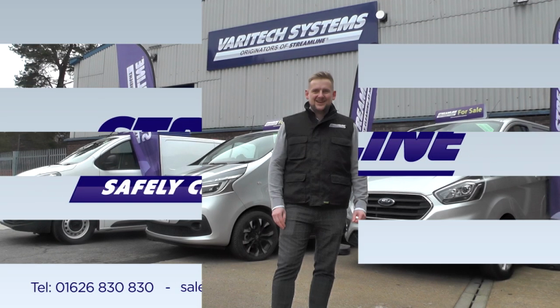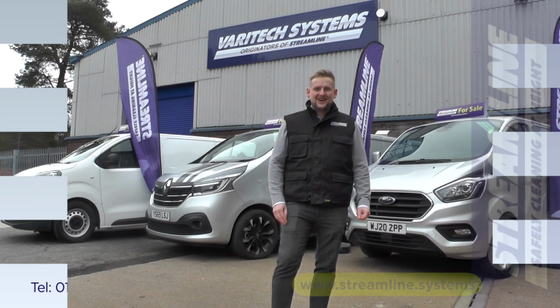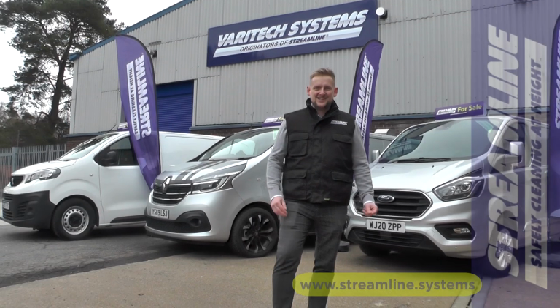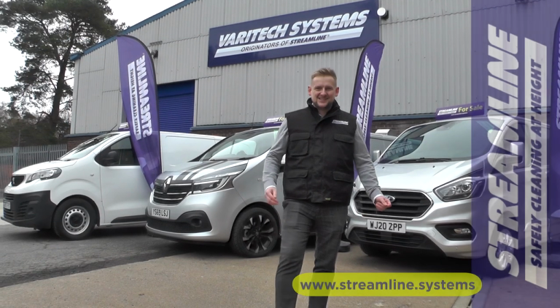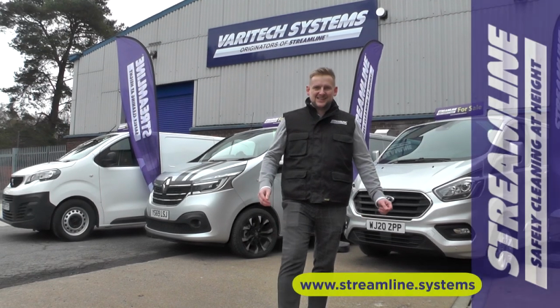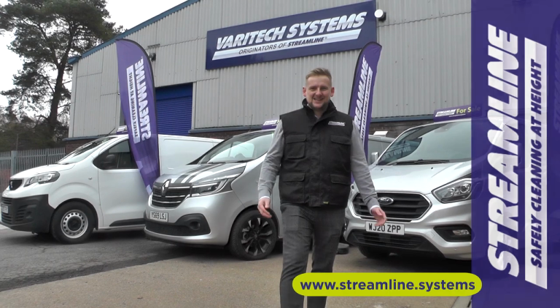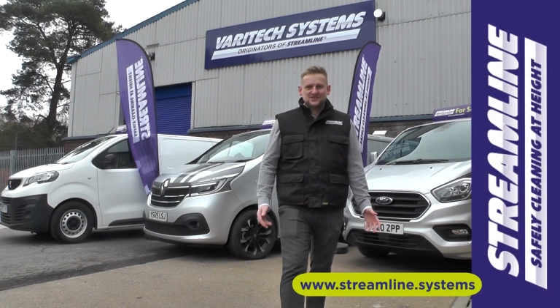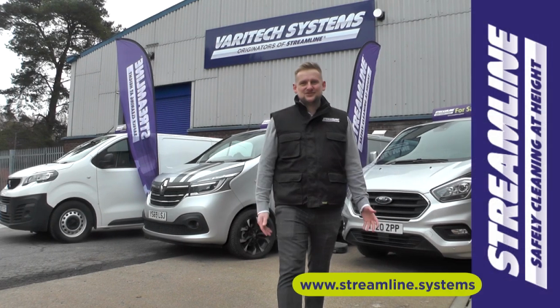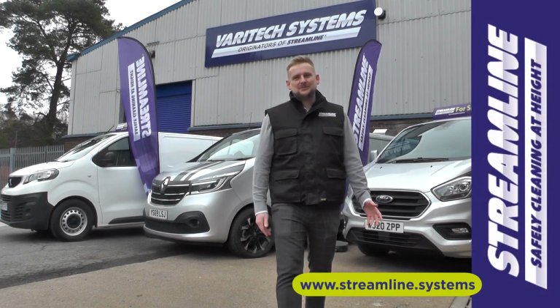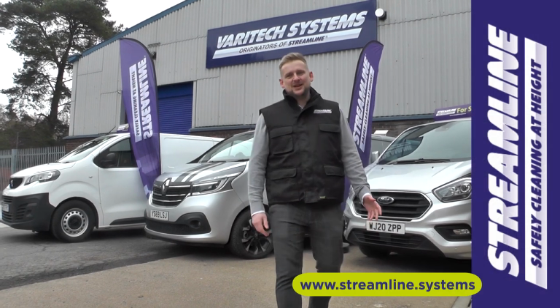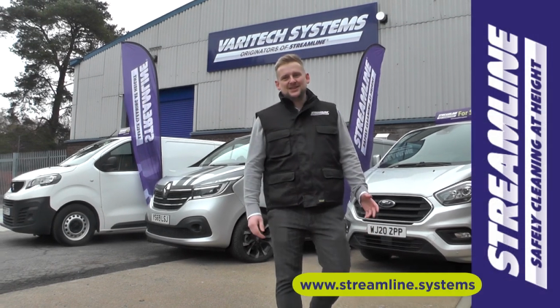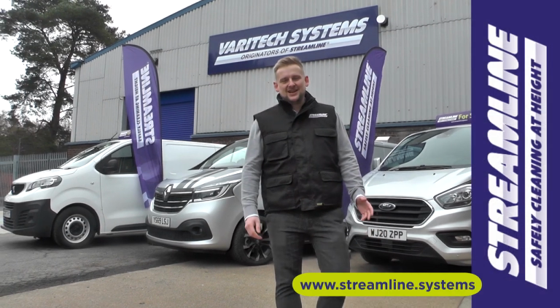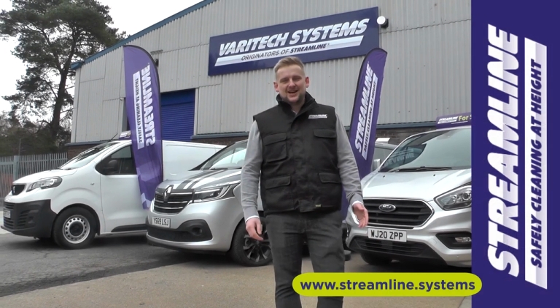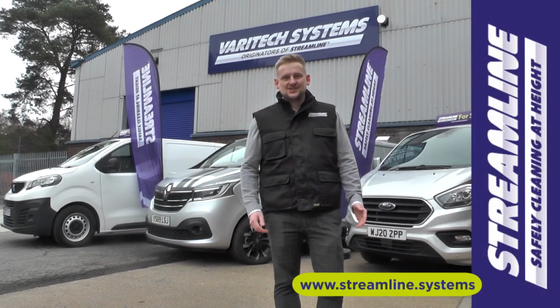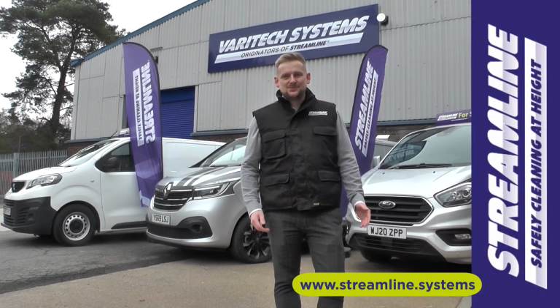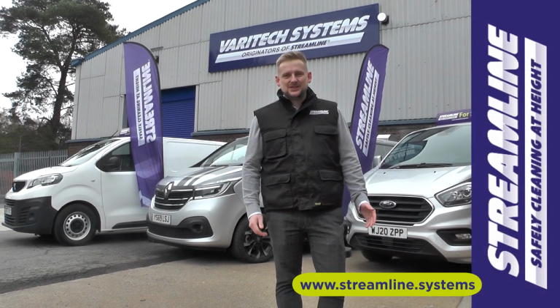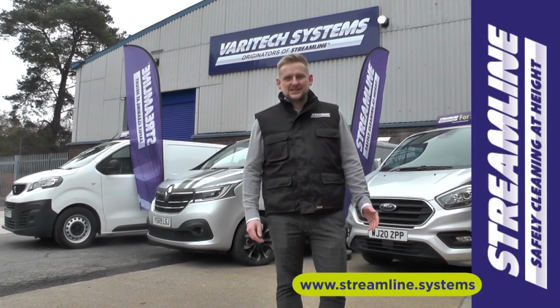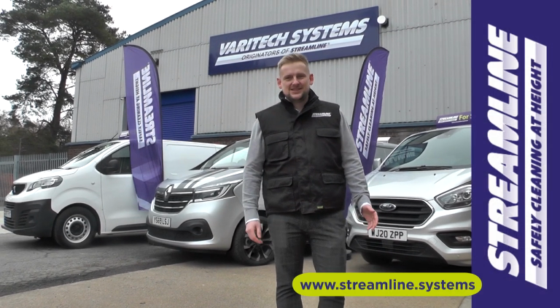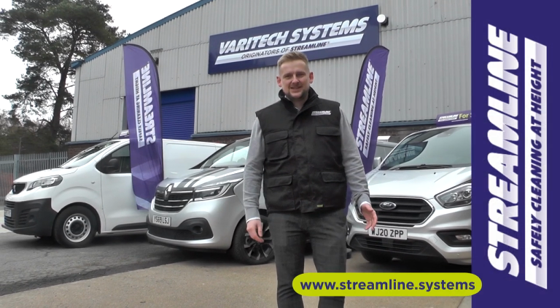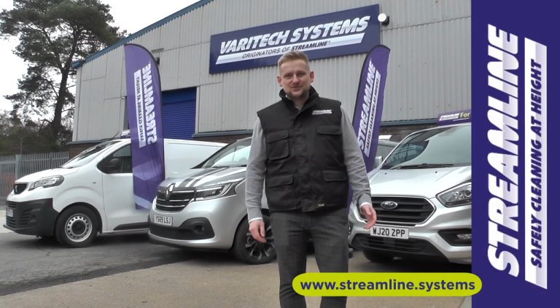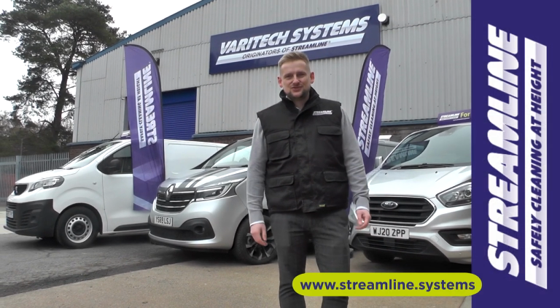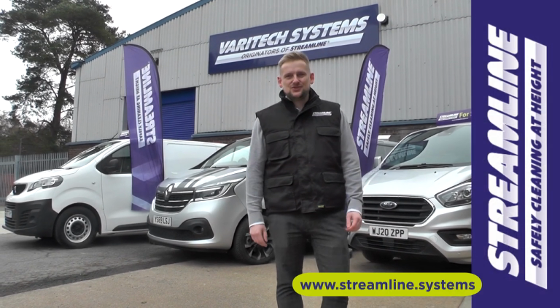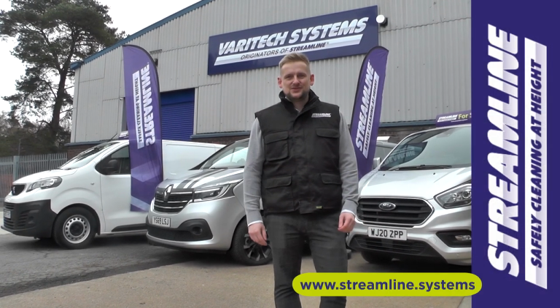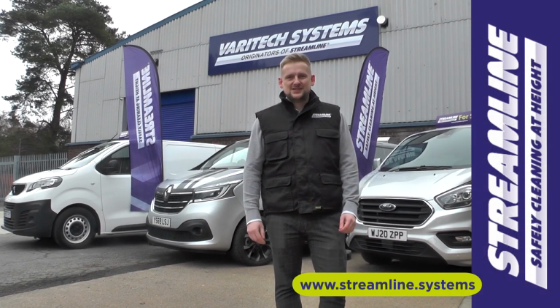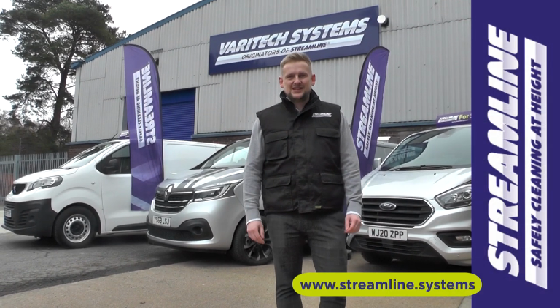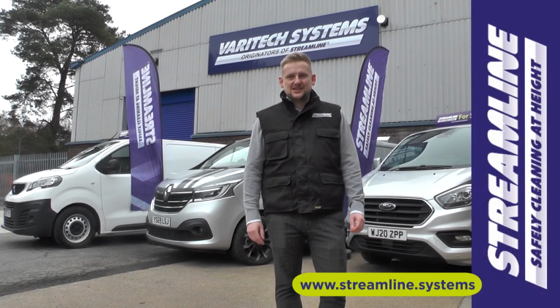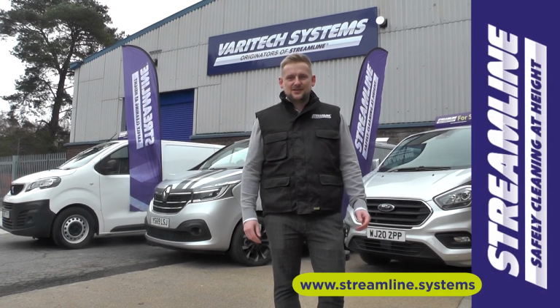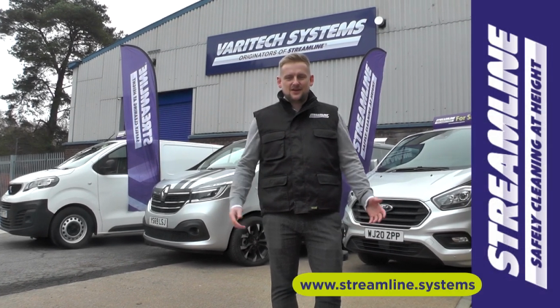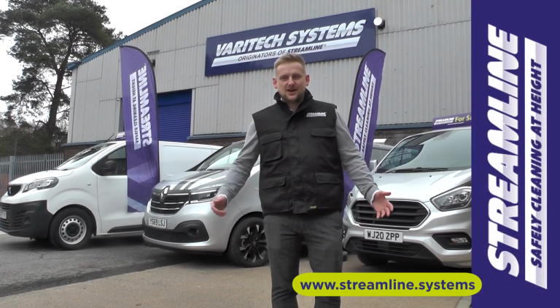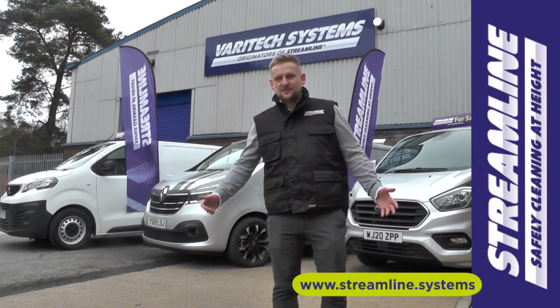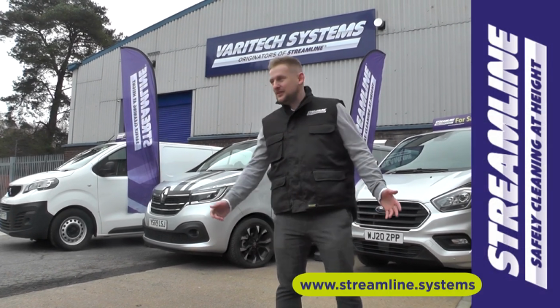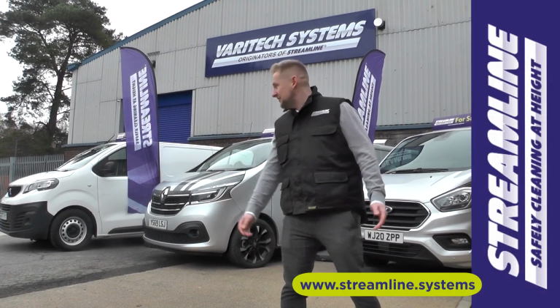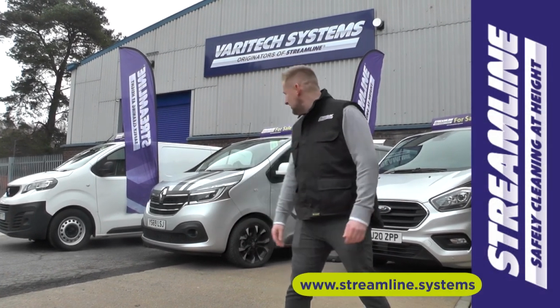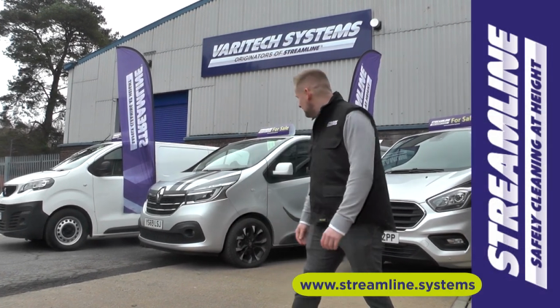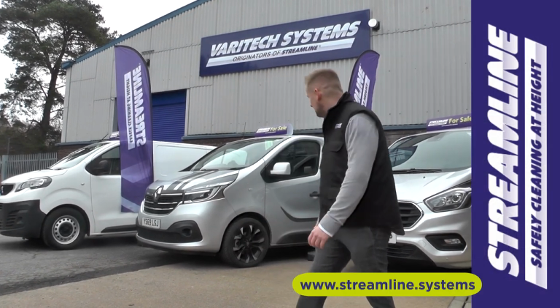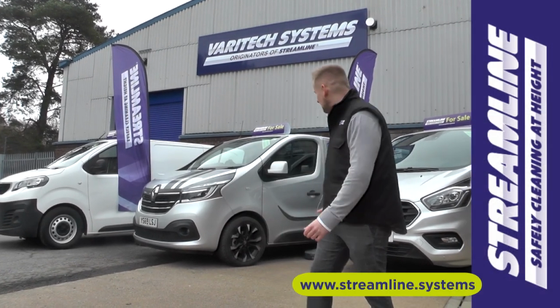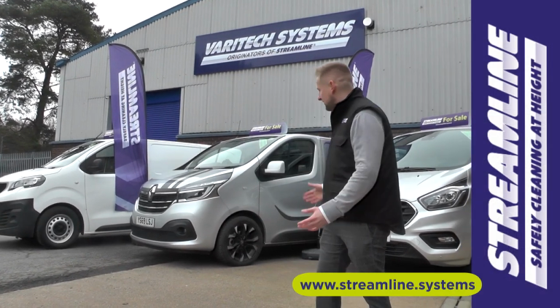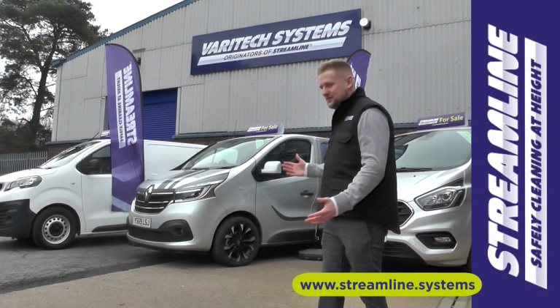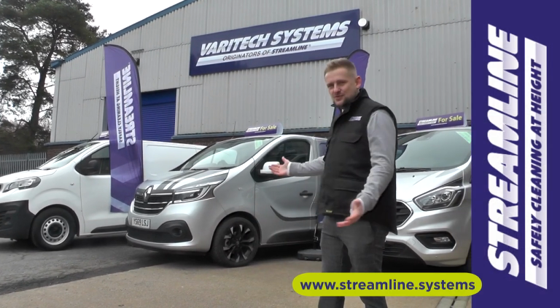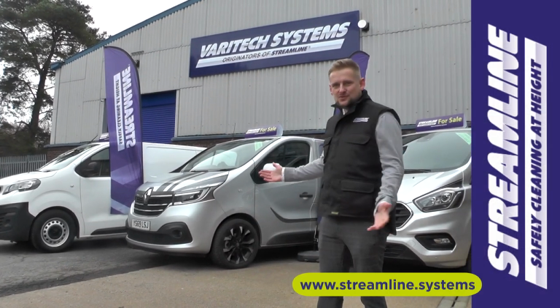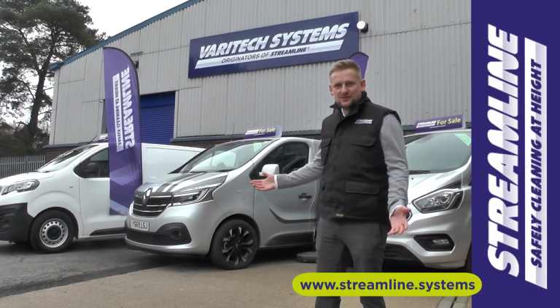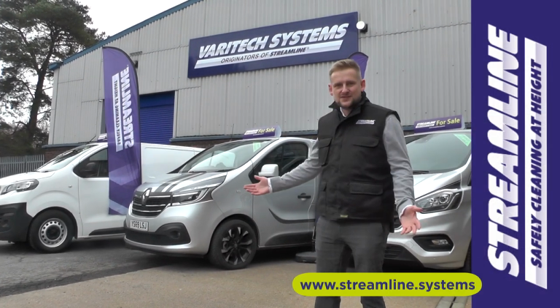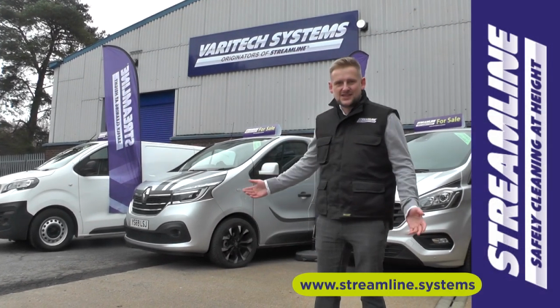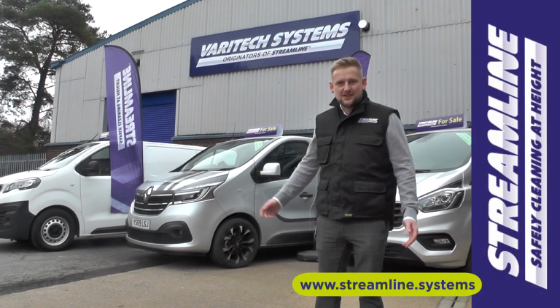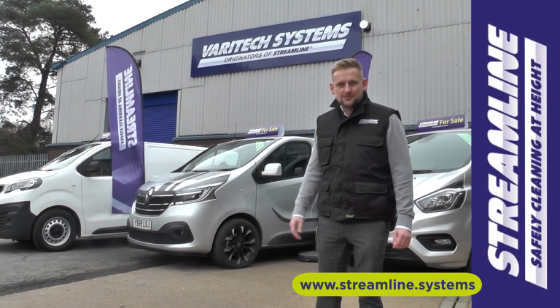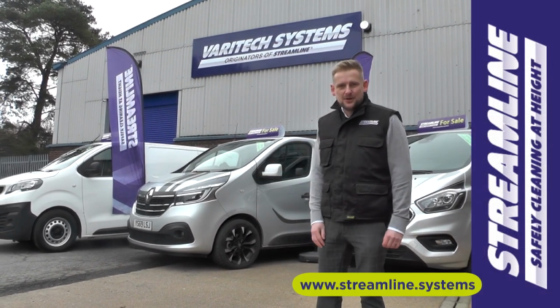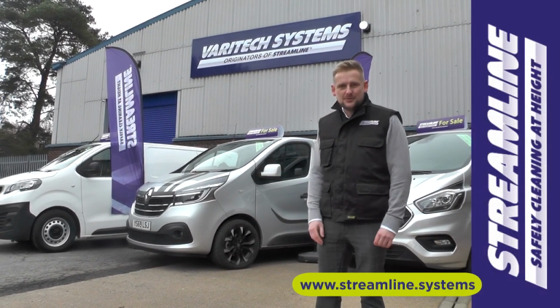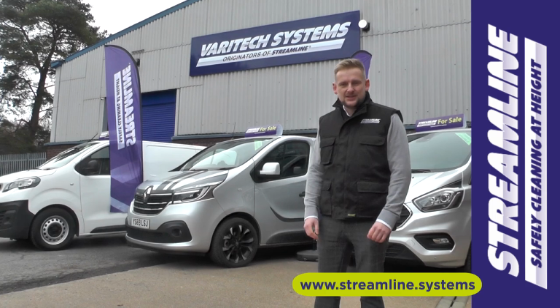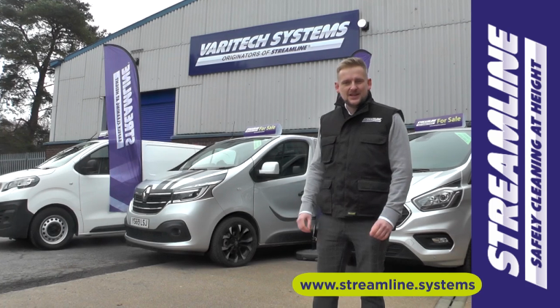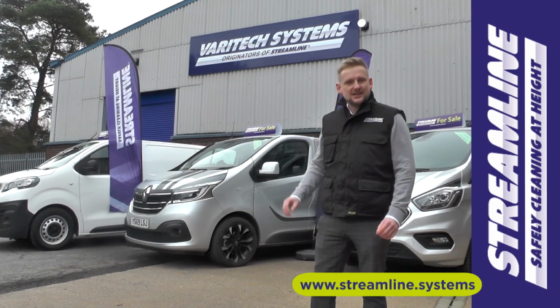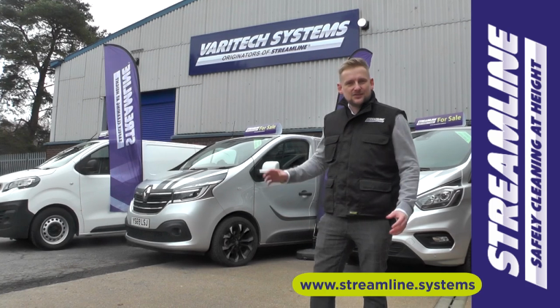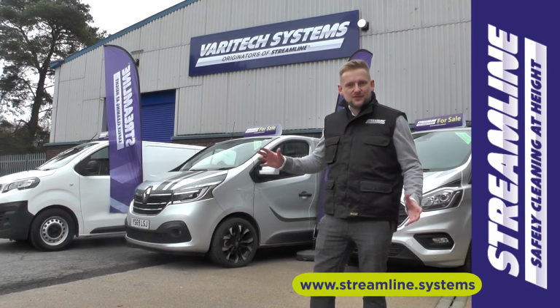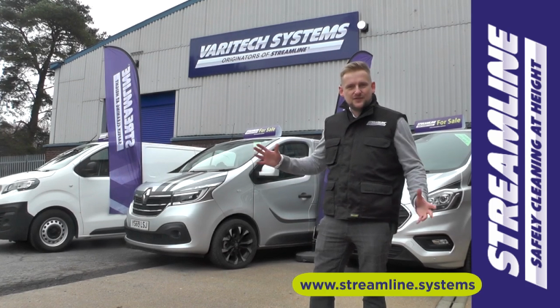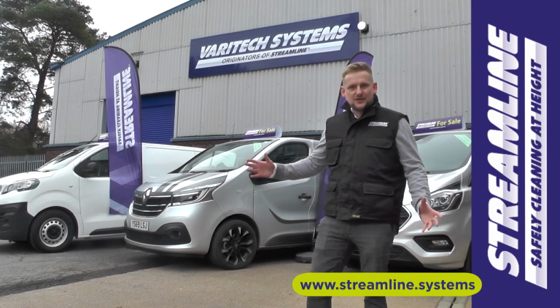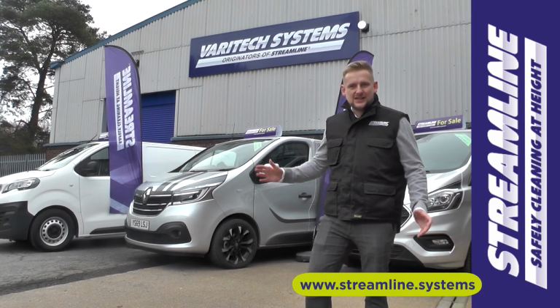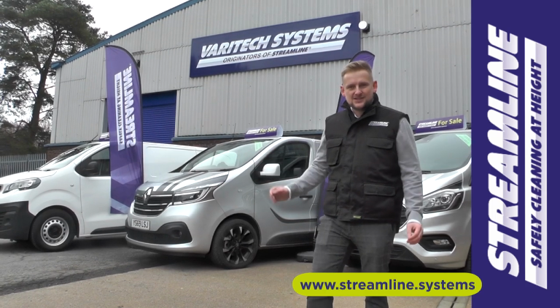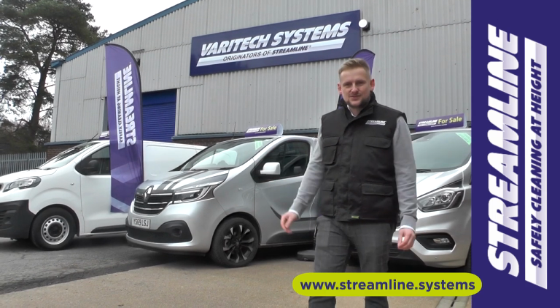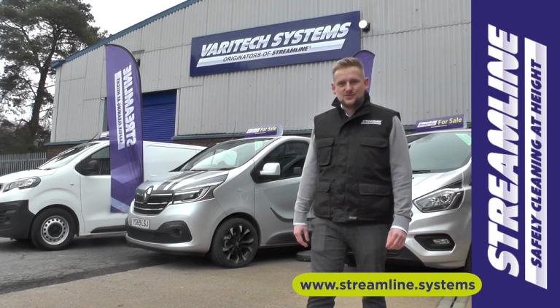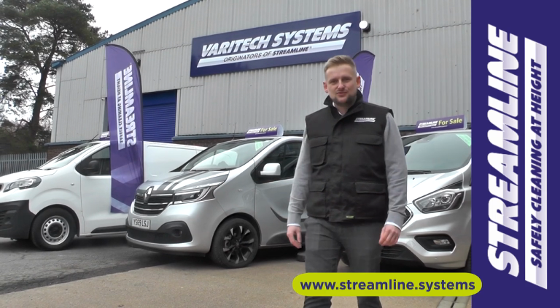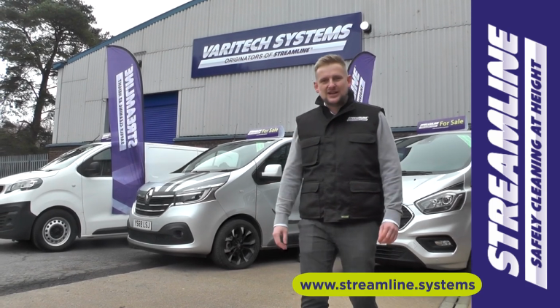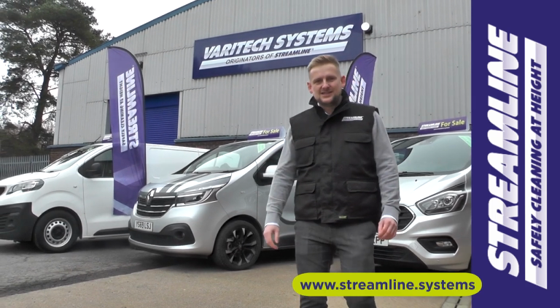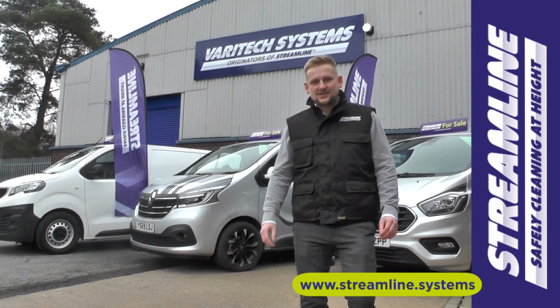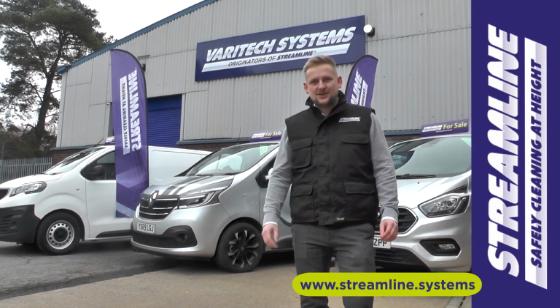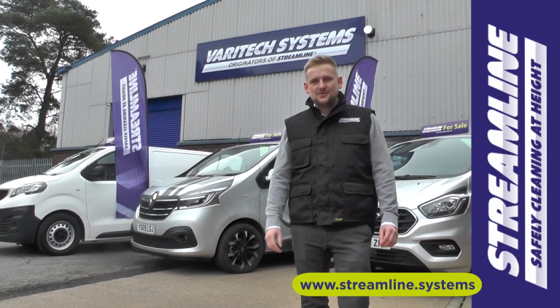Hi, Ziggy here at Streamline. I just wanted to introduce the three vehicles we've got on the Hawport for sale at the moment. They're all fully installed, ready to go.